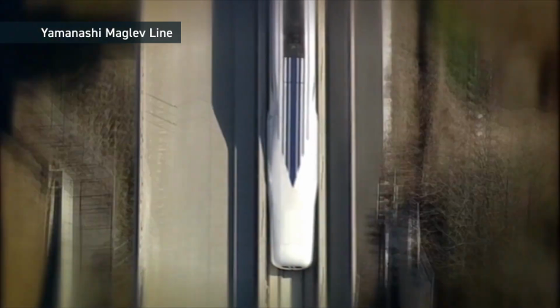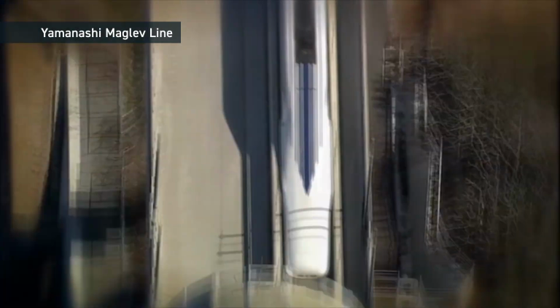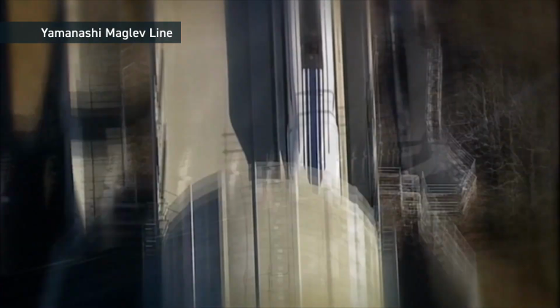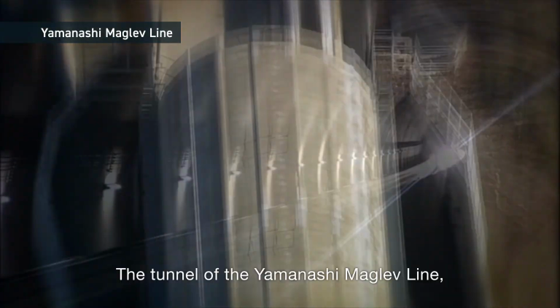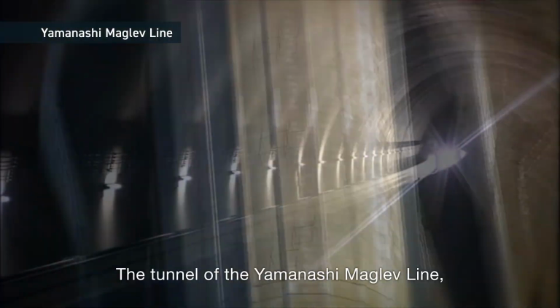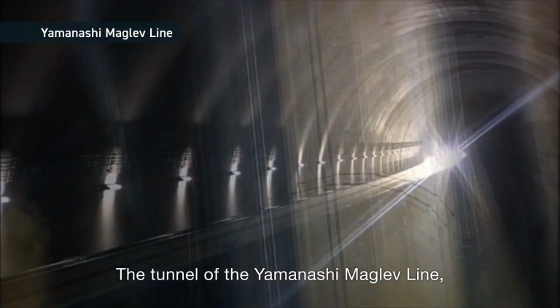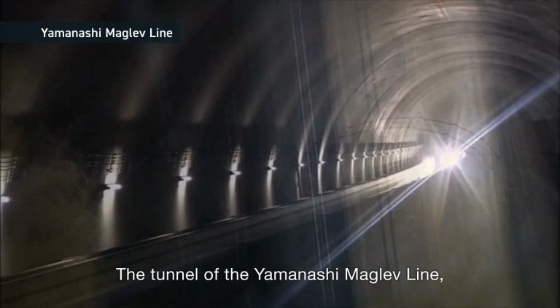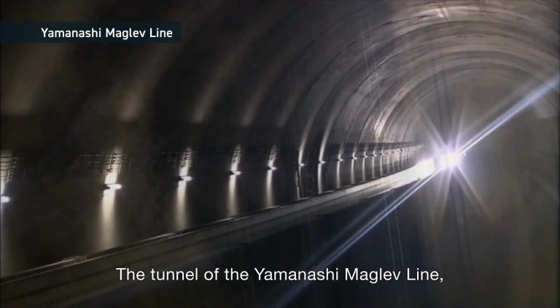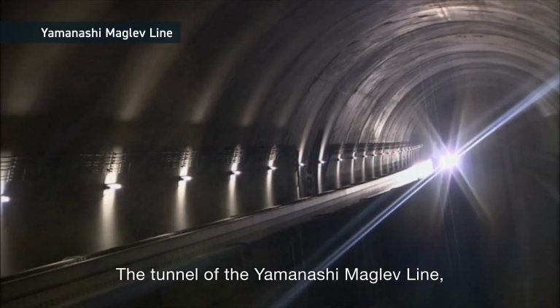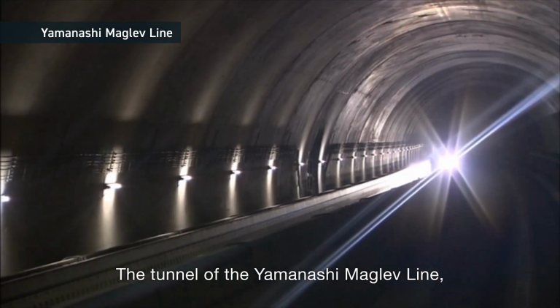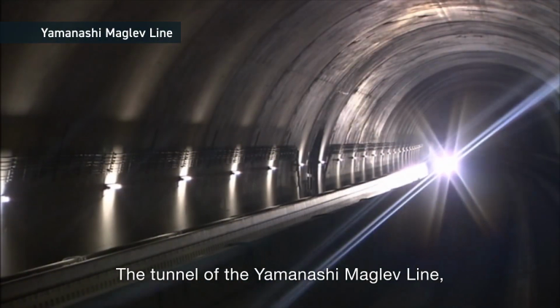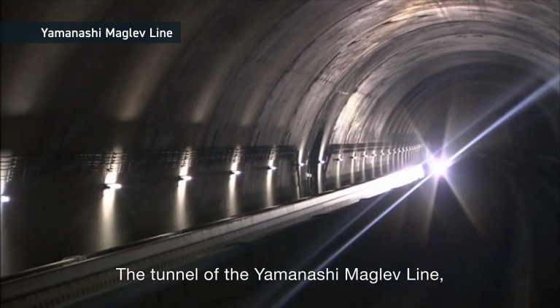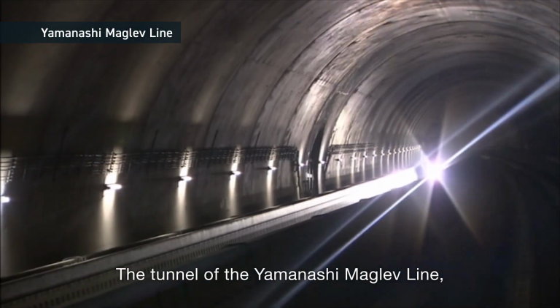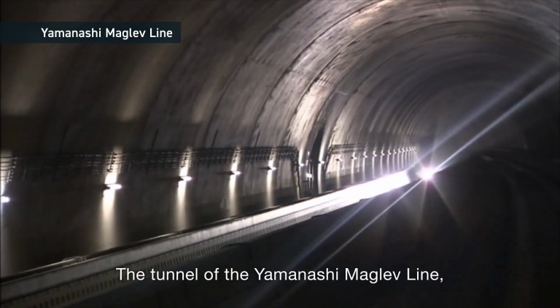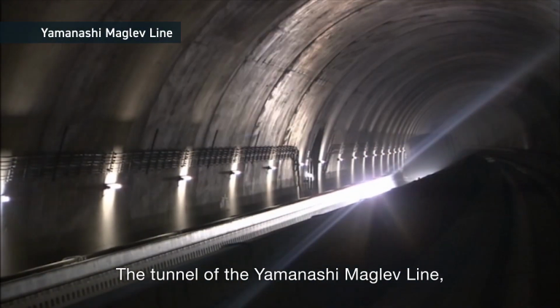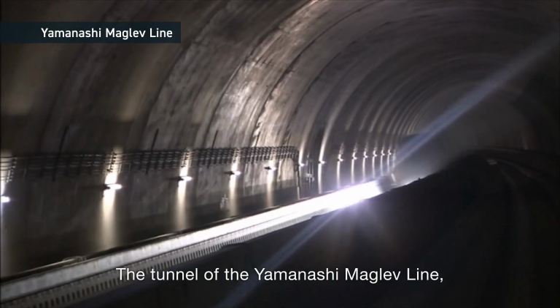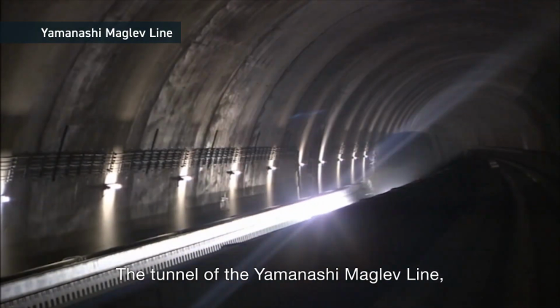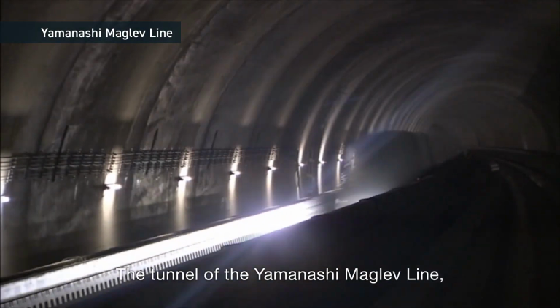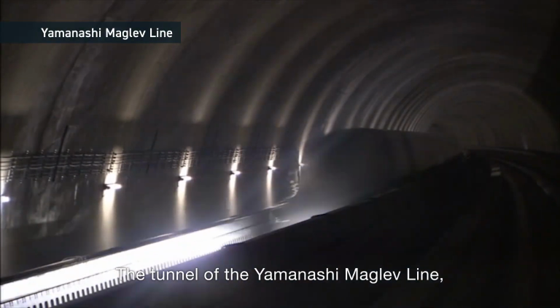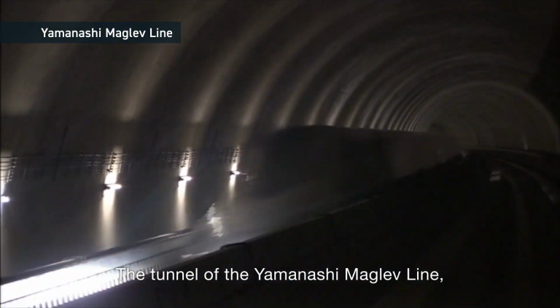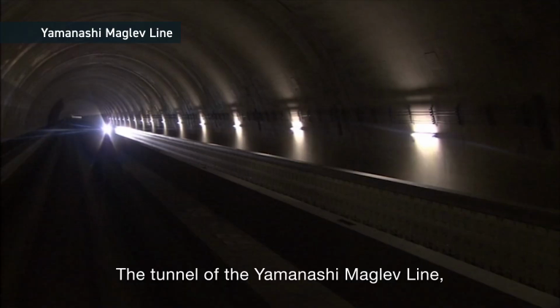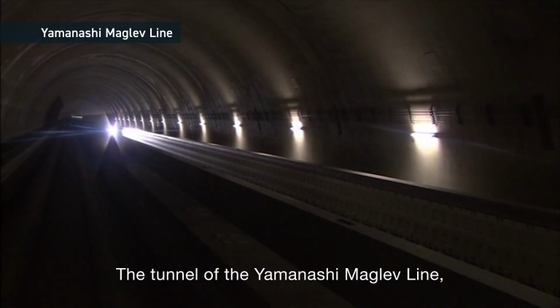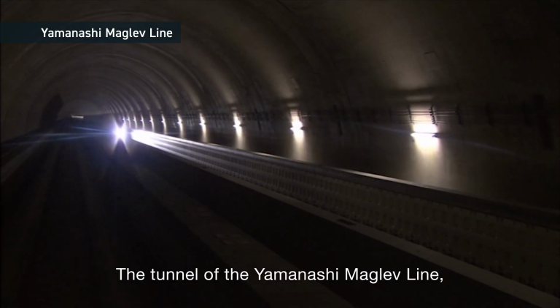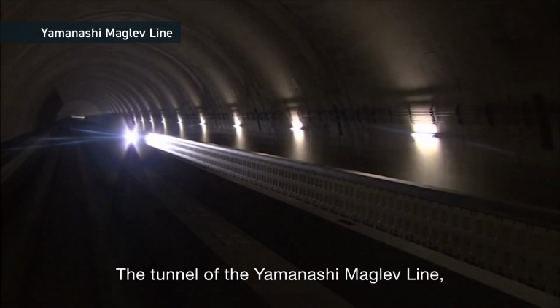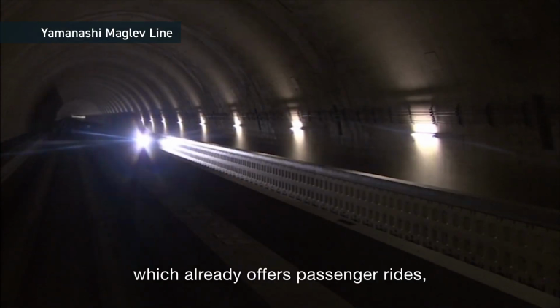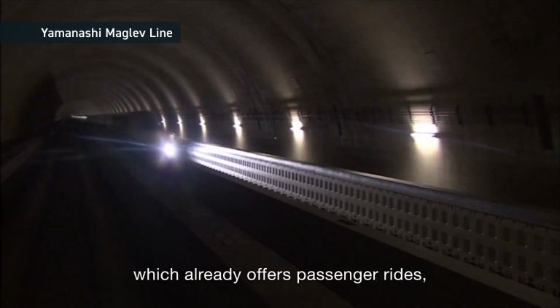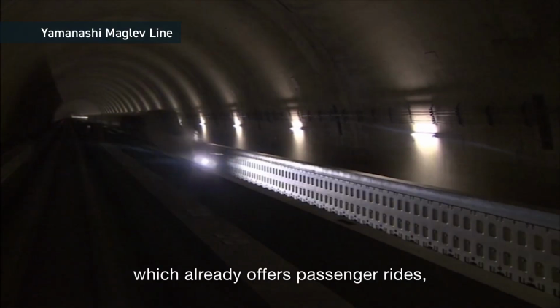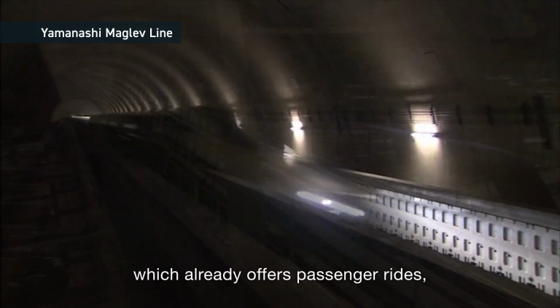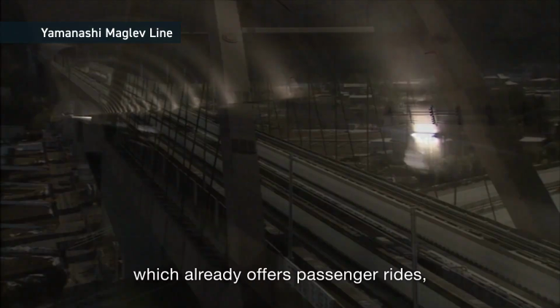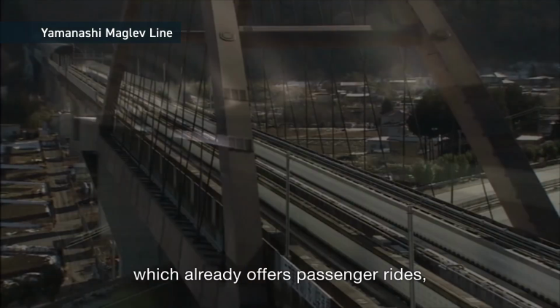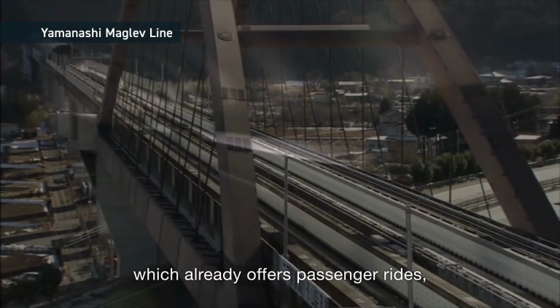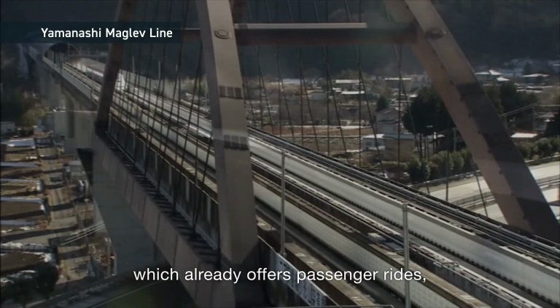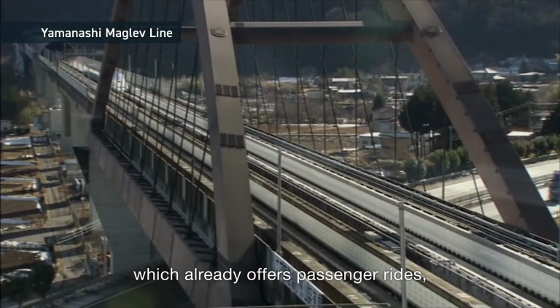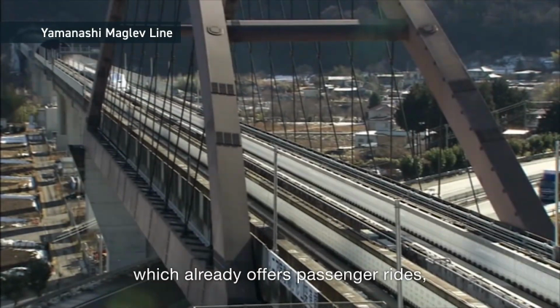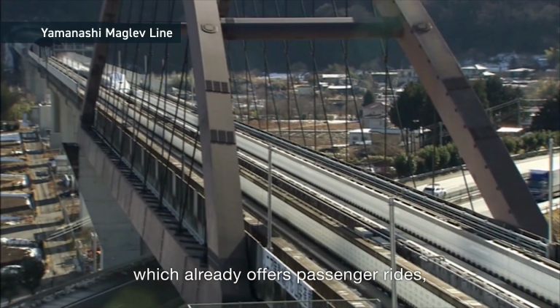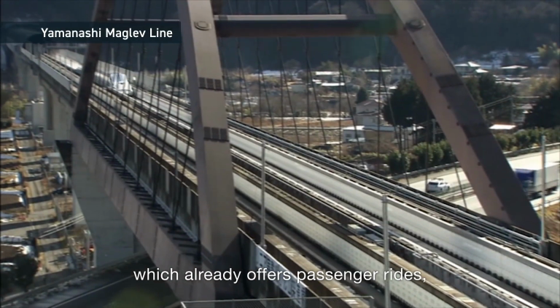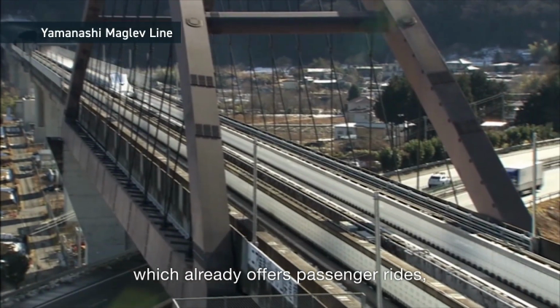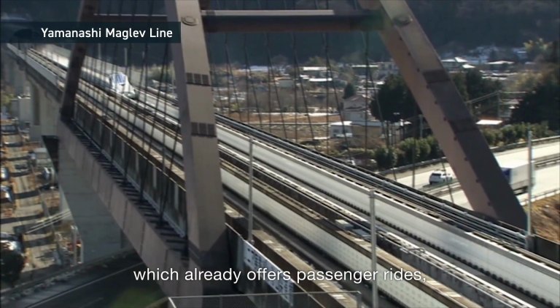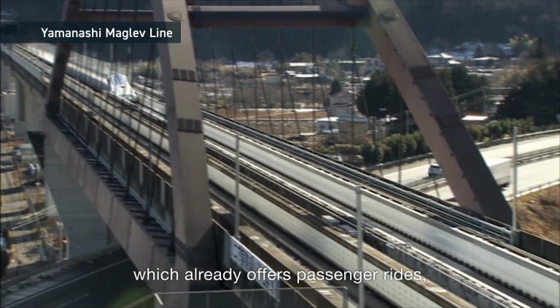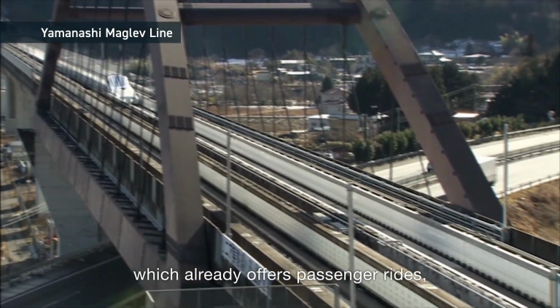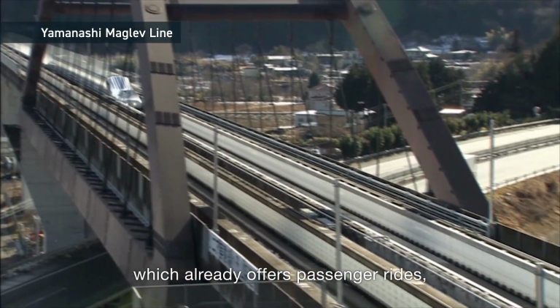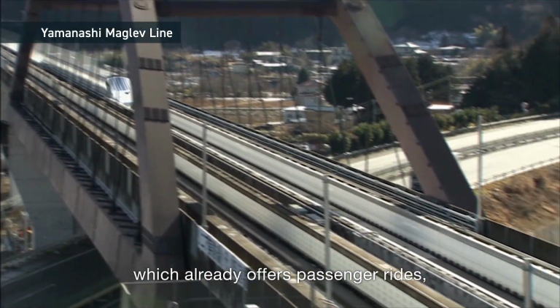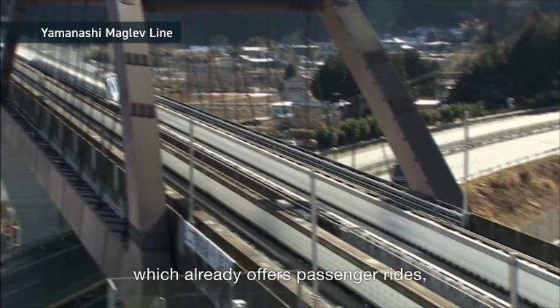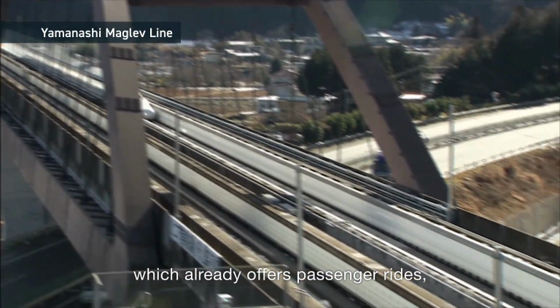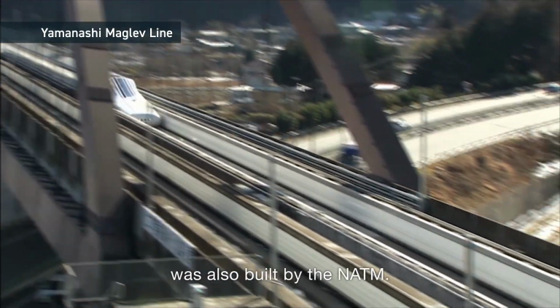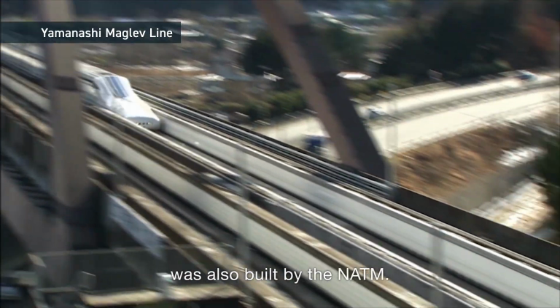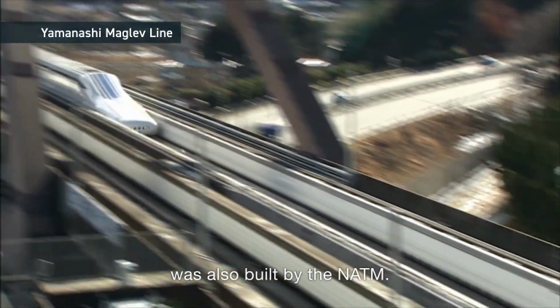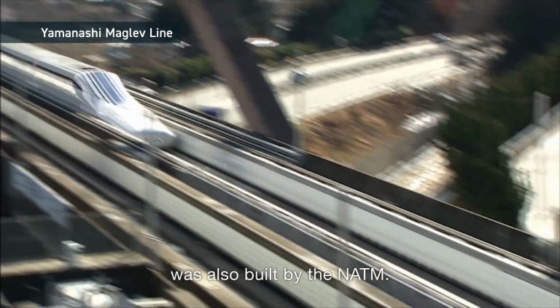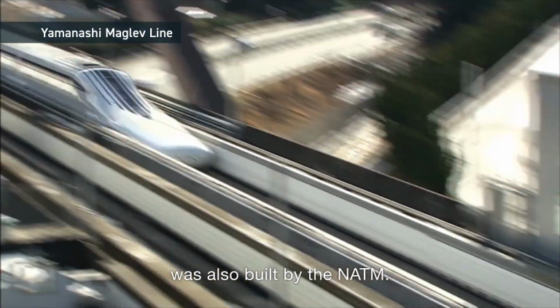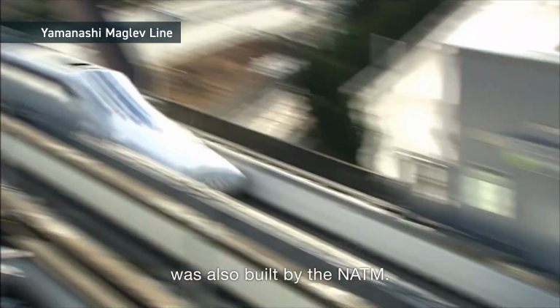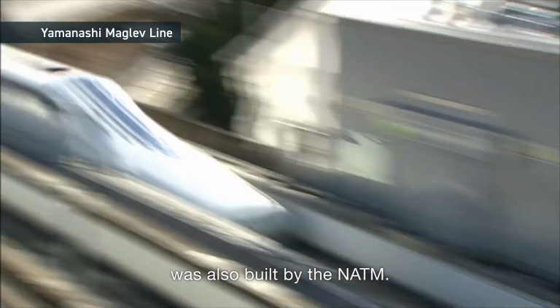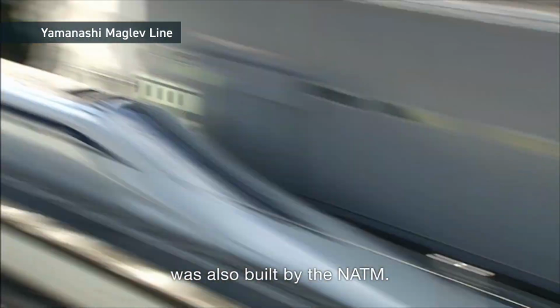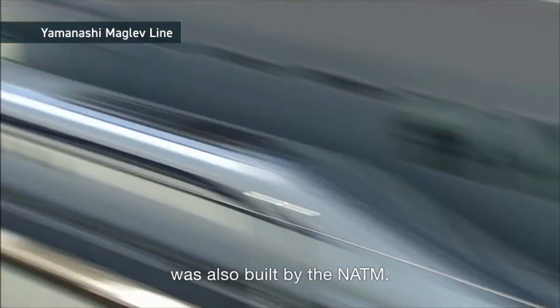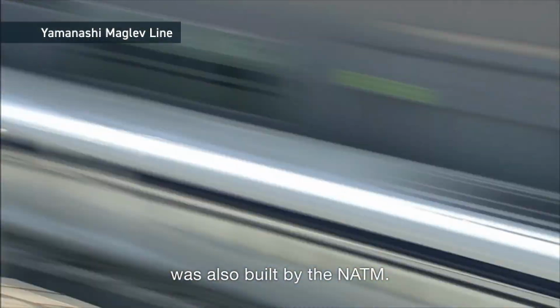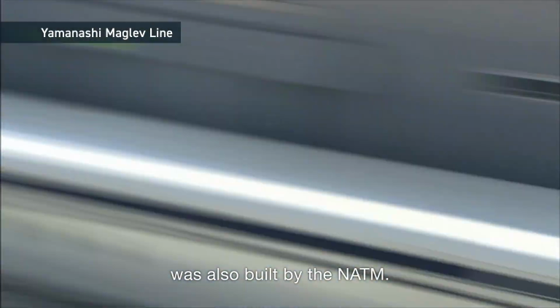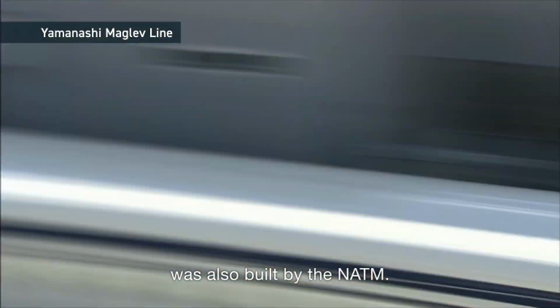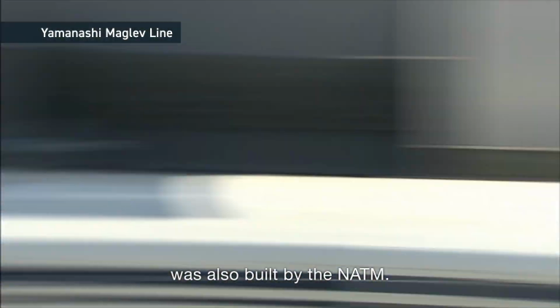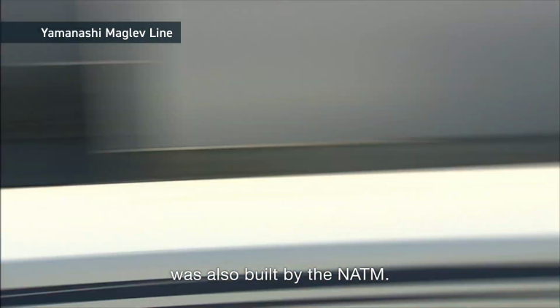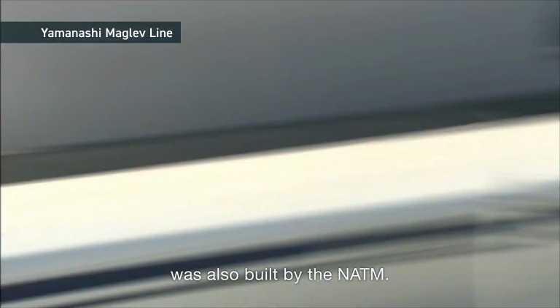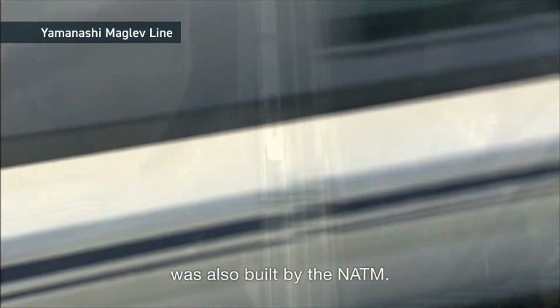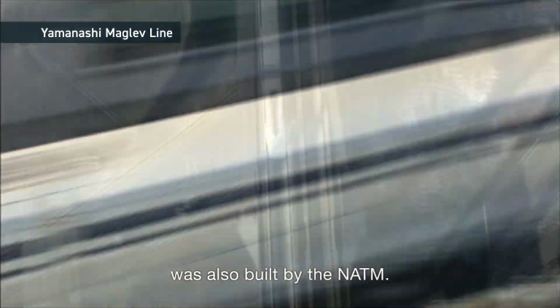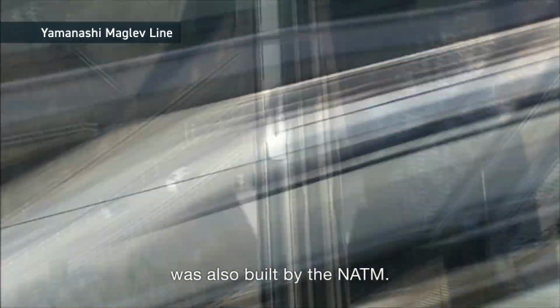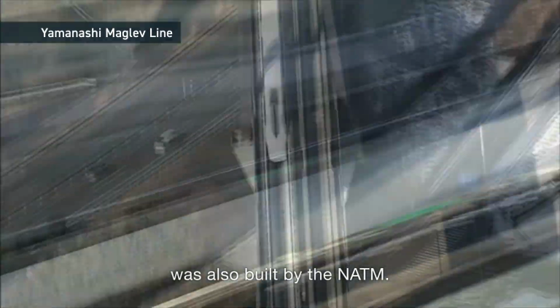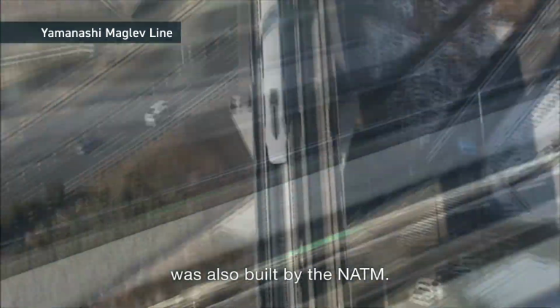The tunnel of the Yamanashi Maglev line, which already offers passenger rides, was also built by the NATM.